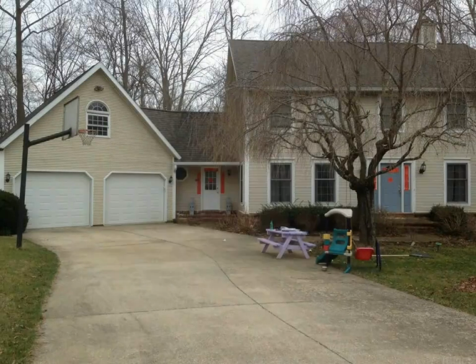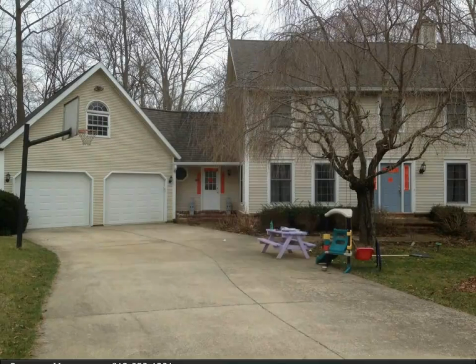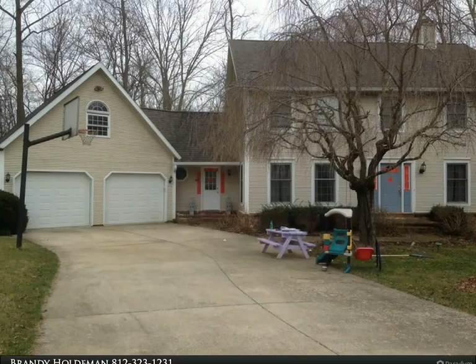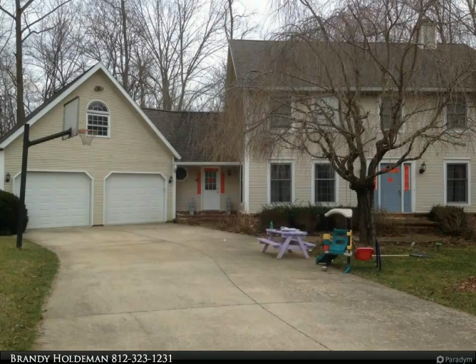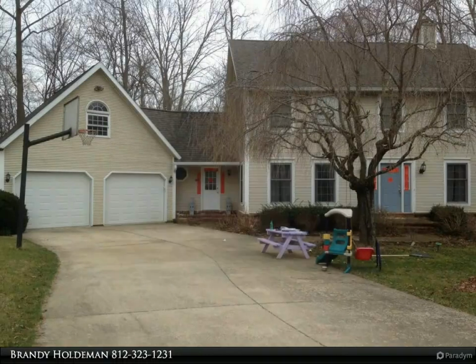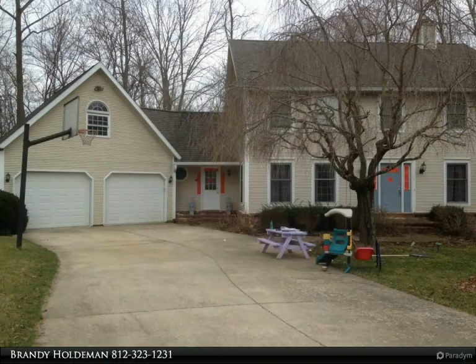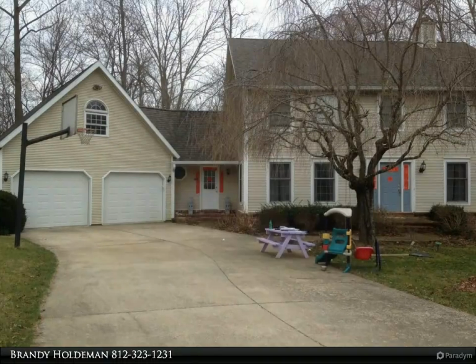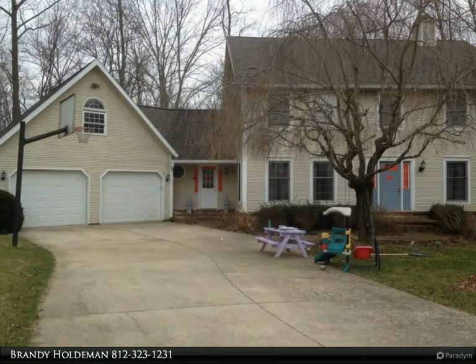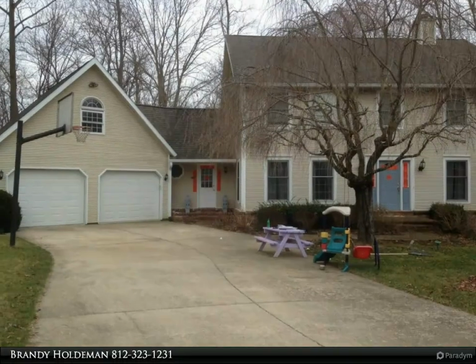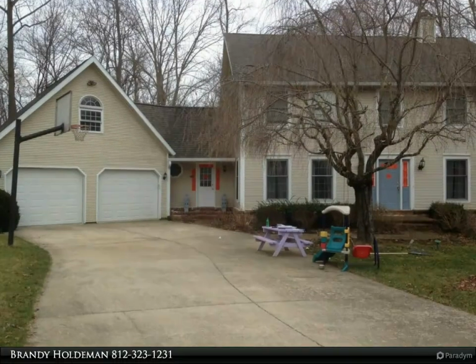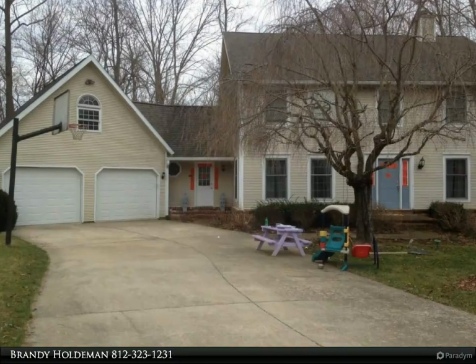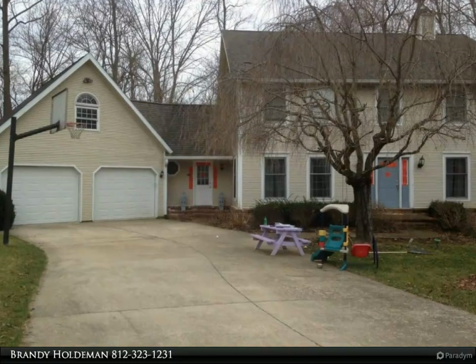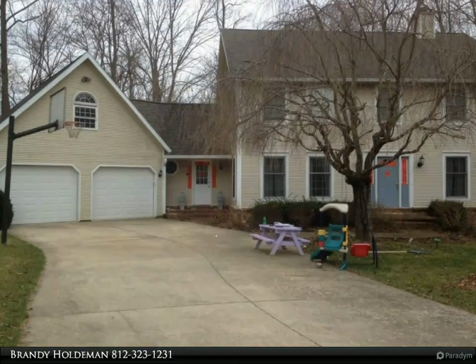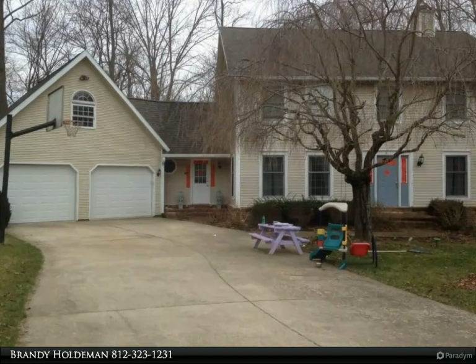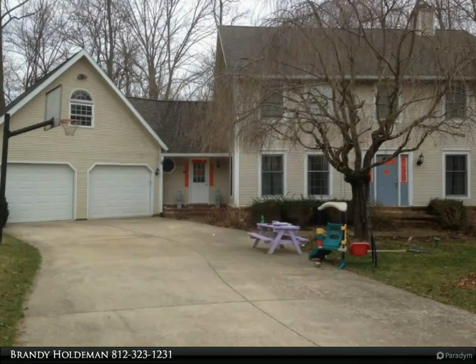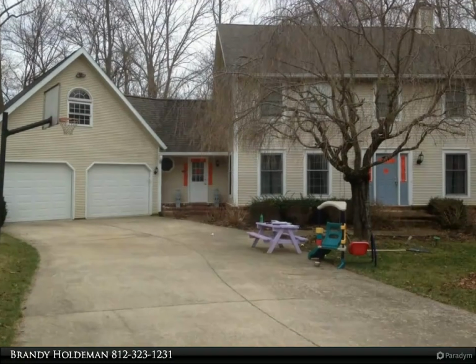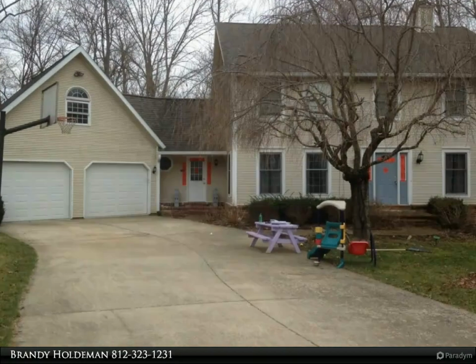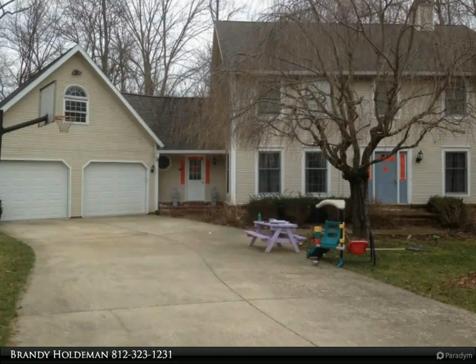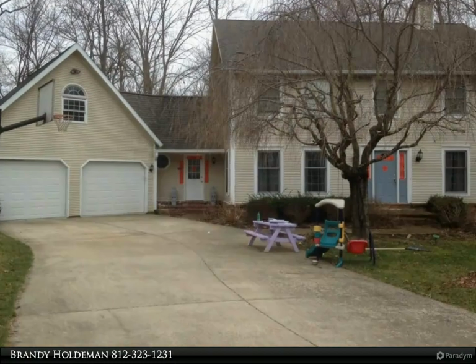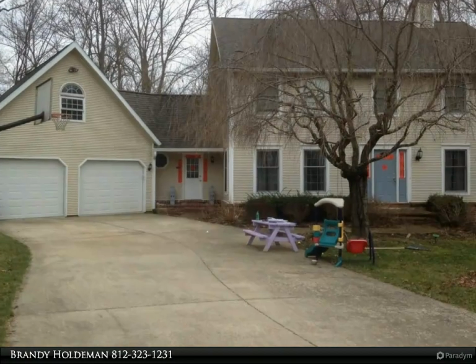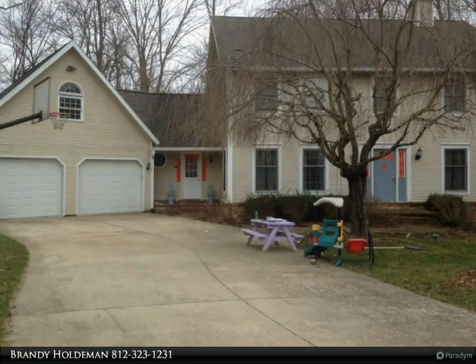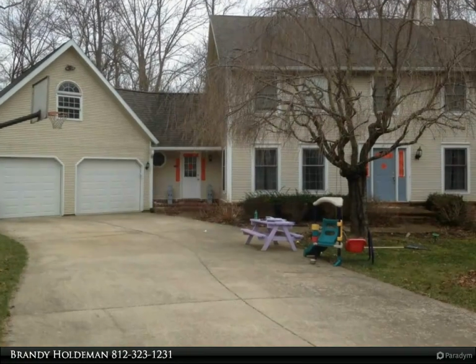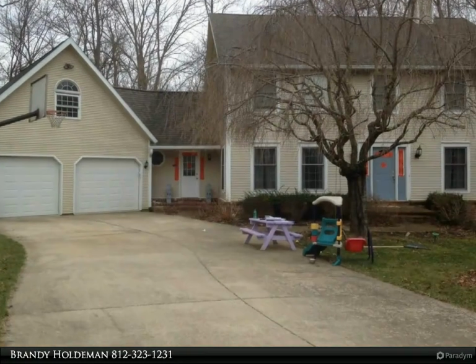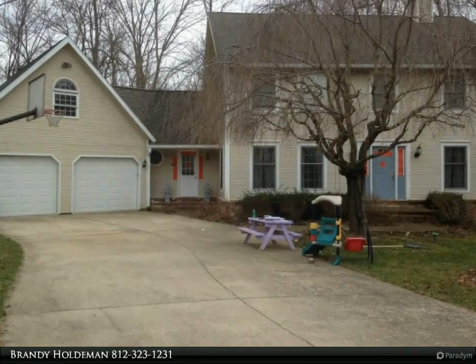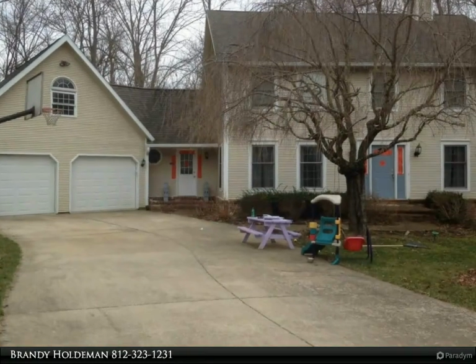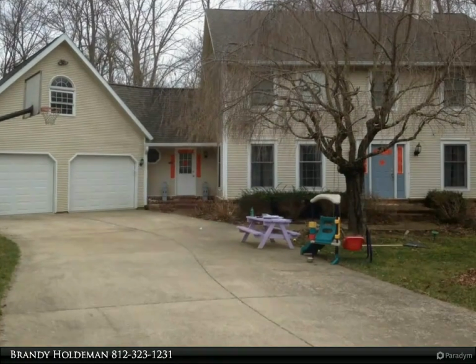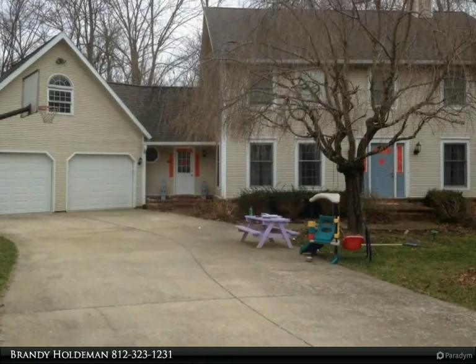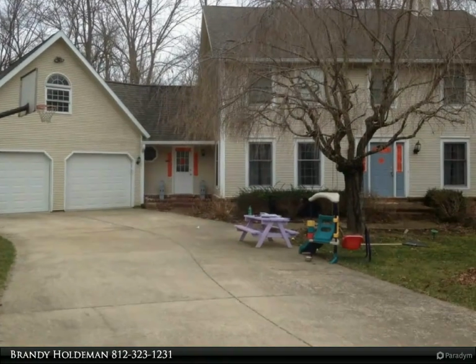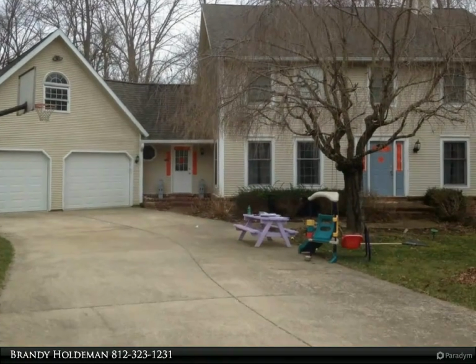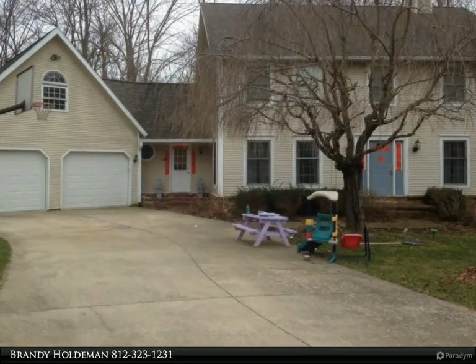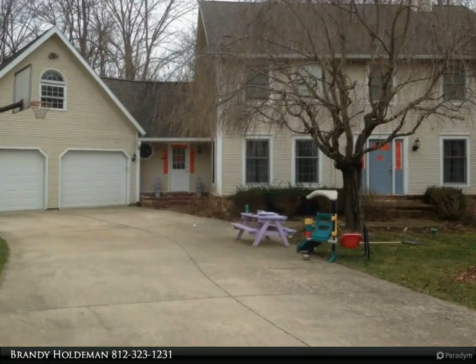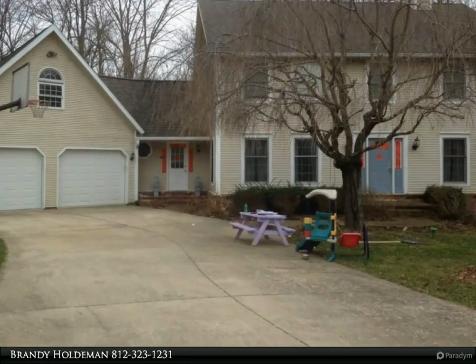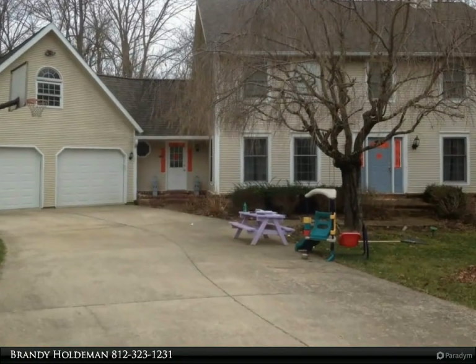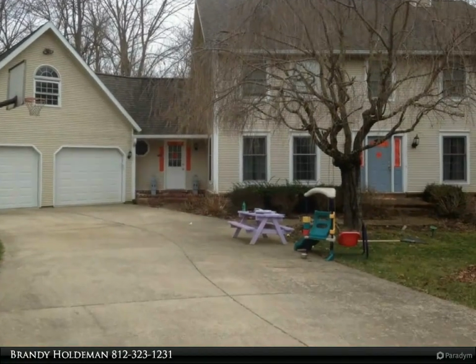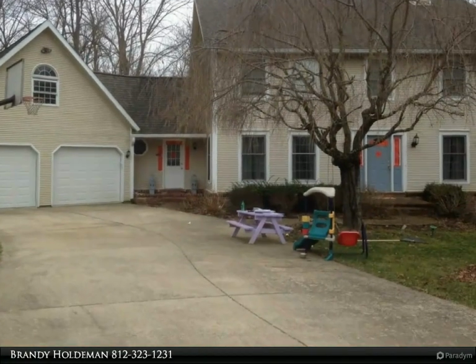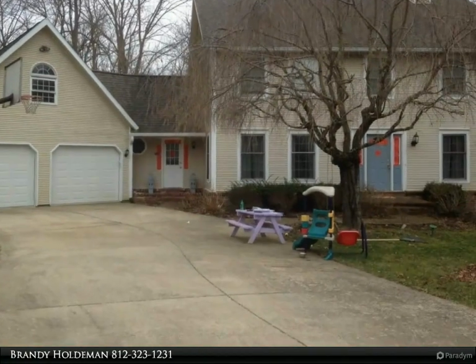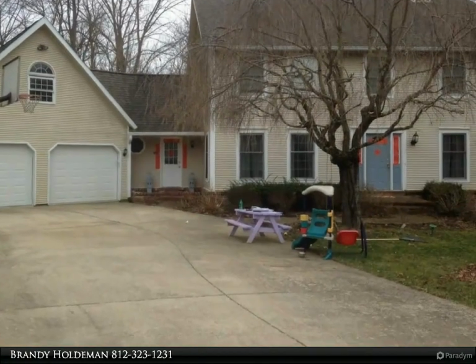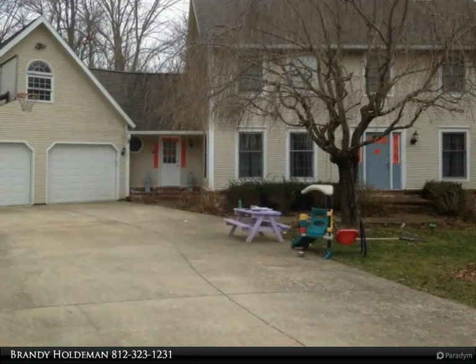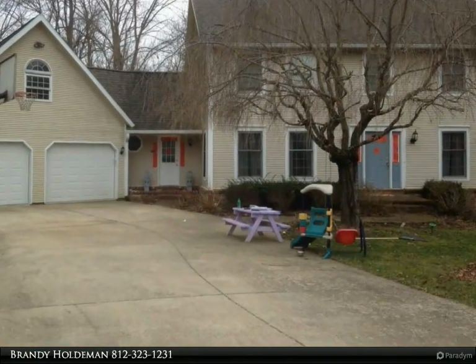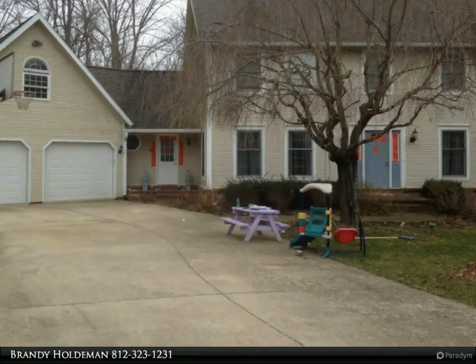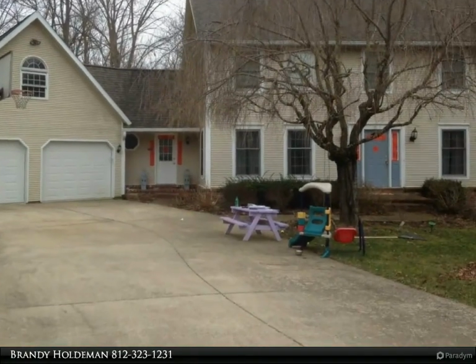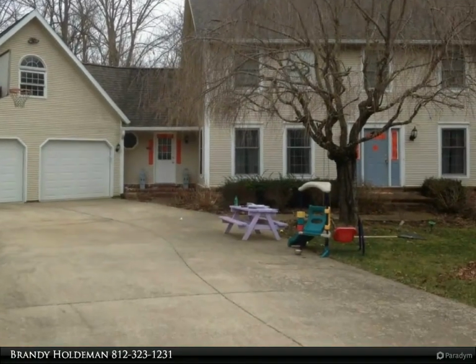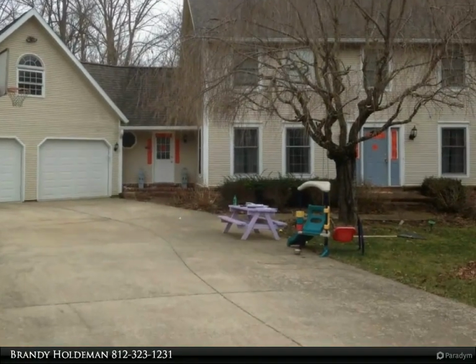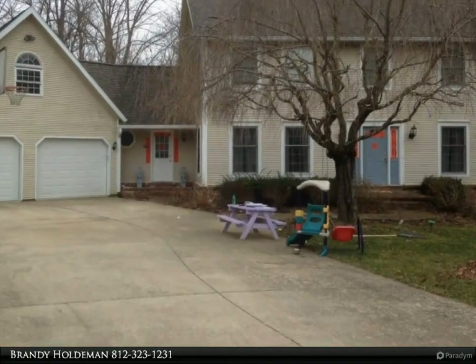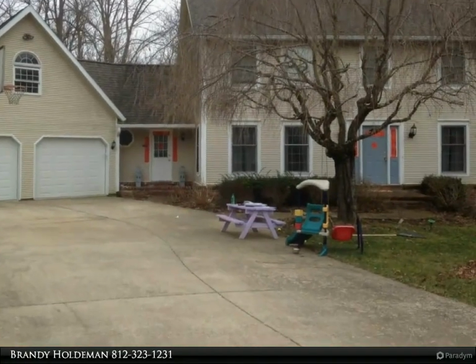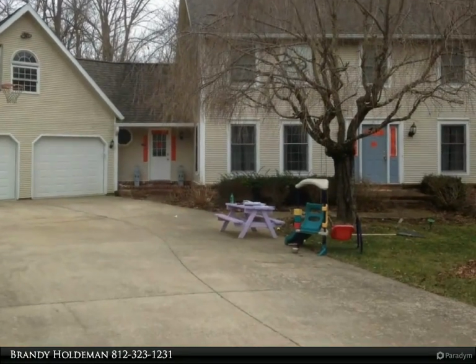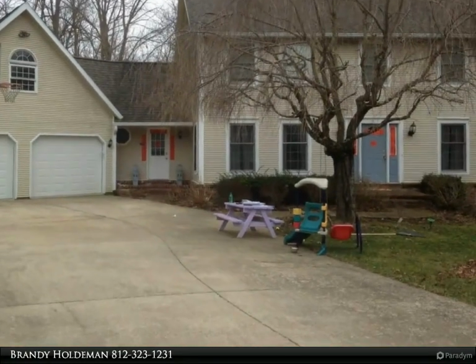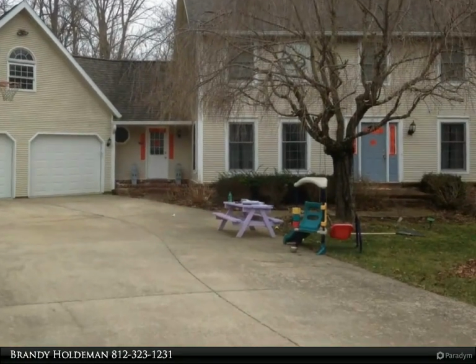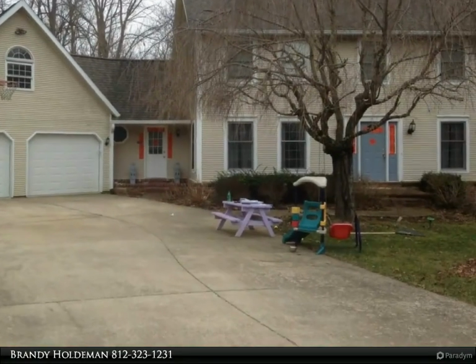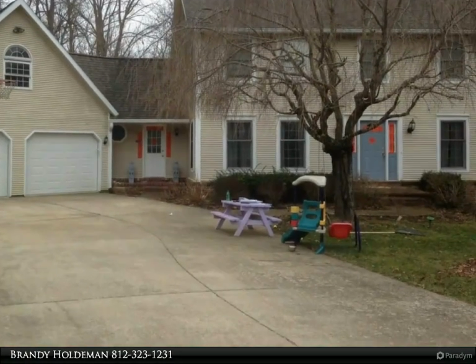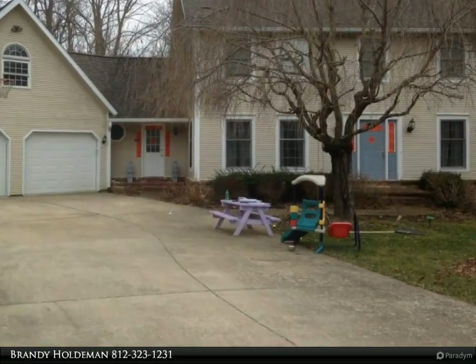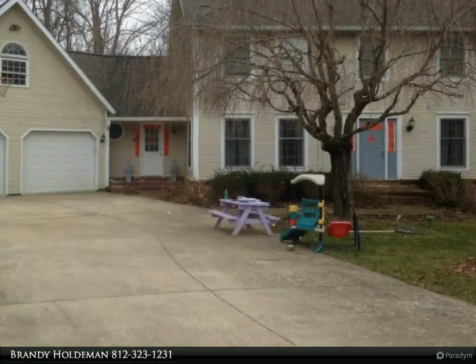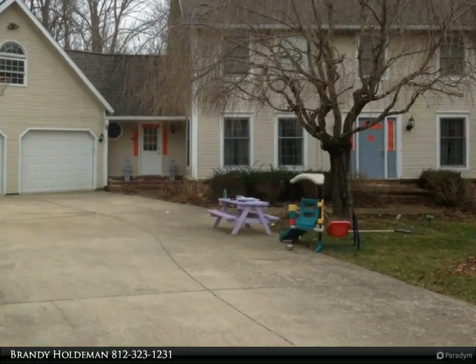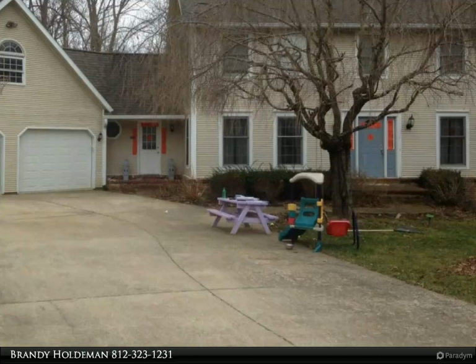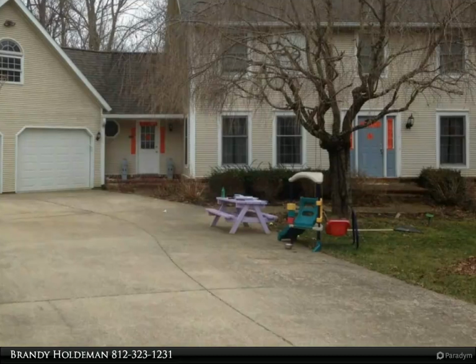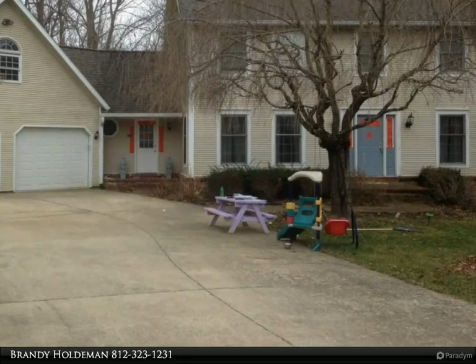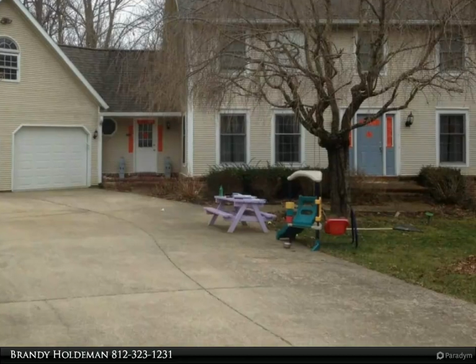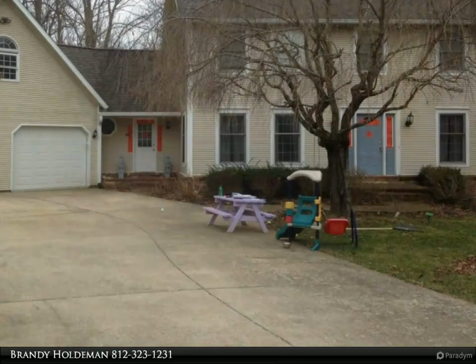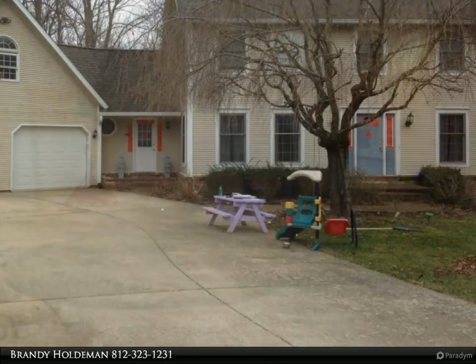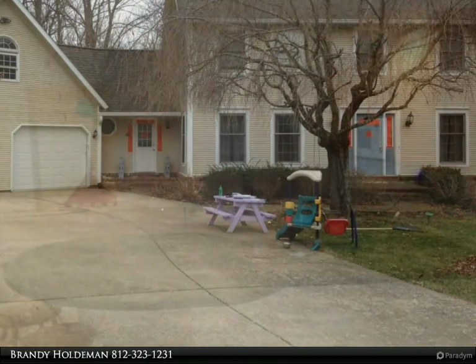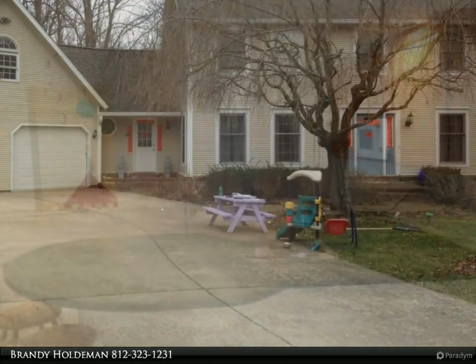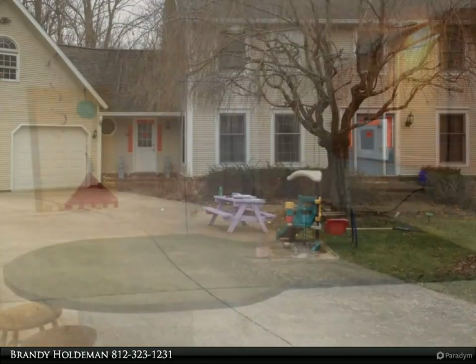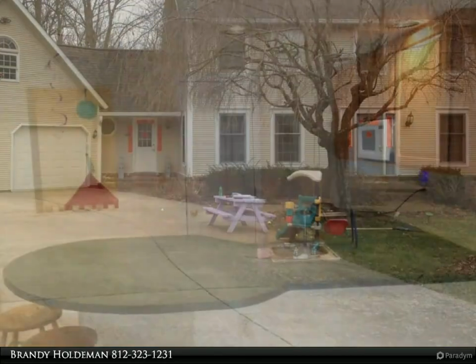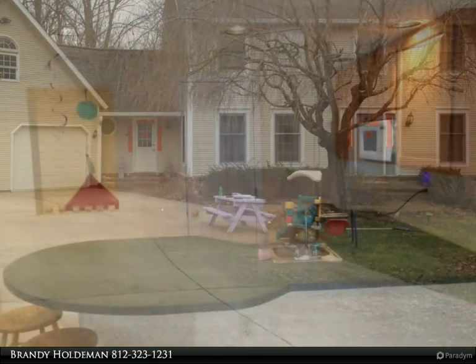This Remax Realty Professionals Property Video is presented by Brandy Holdman. Available August 2022.